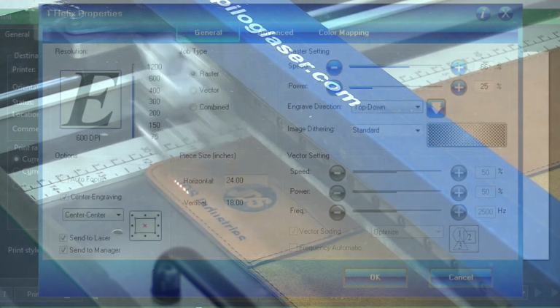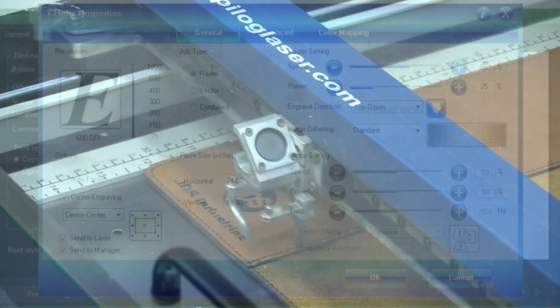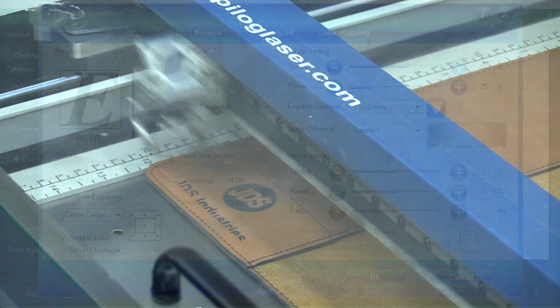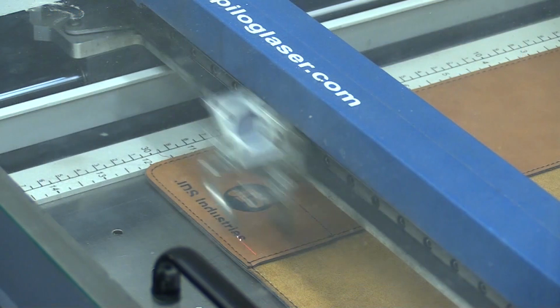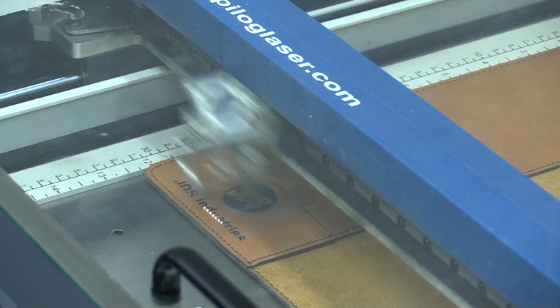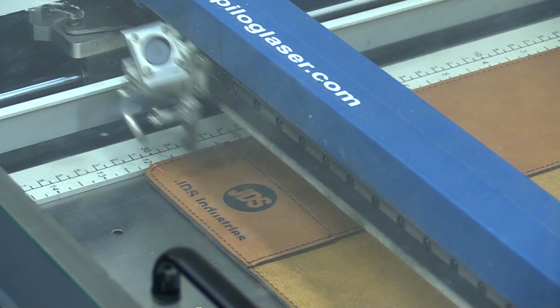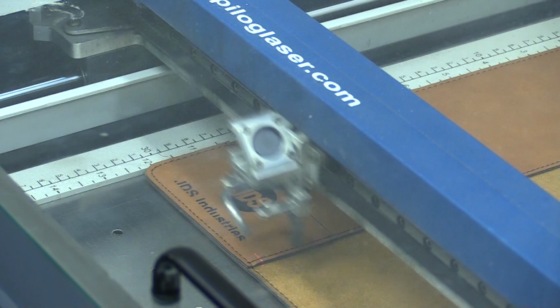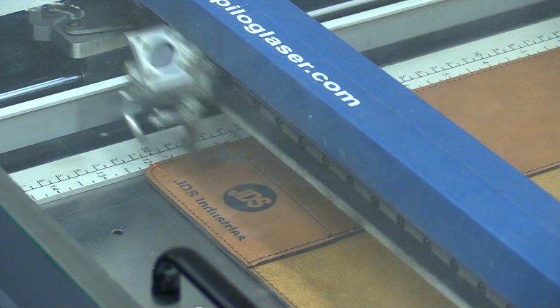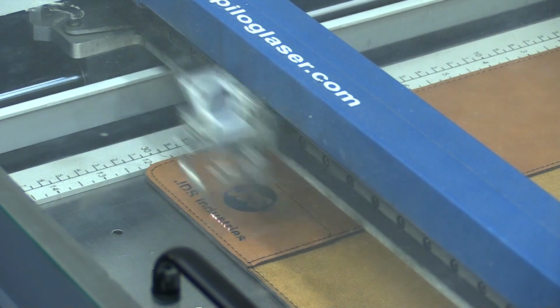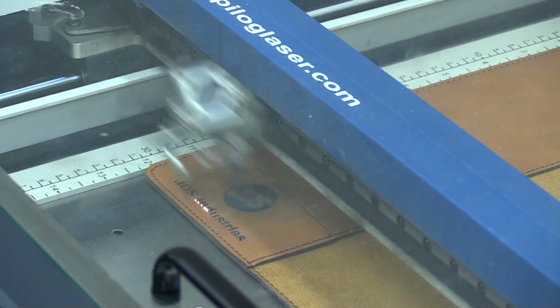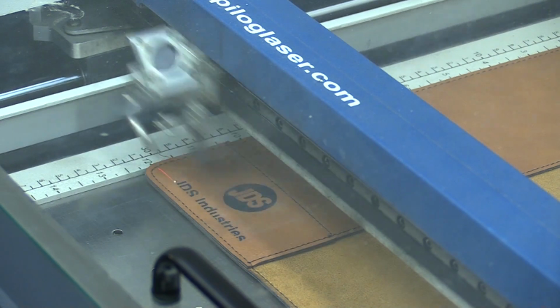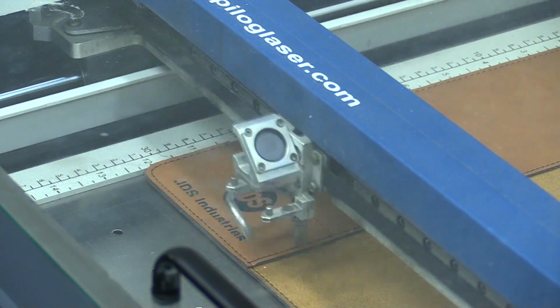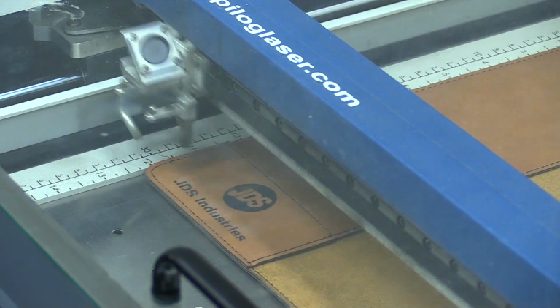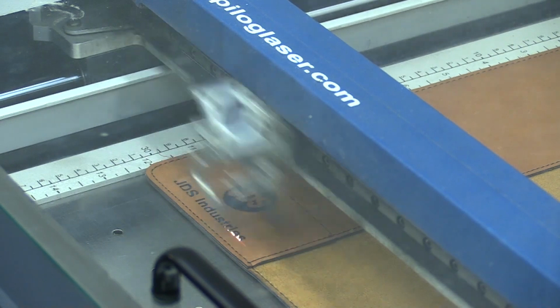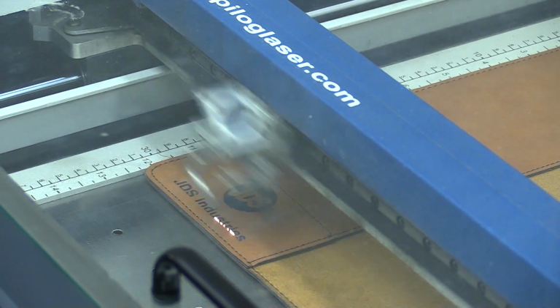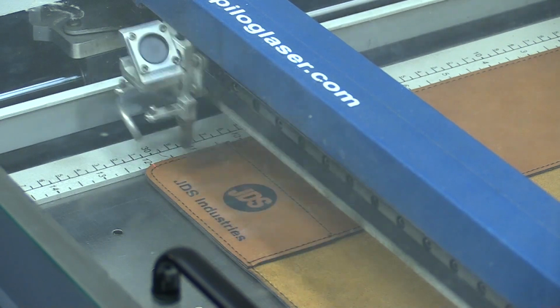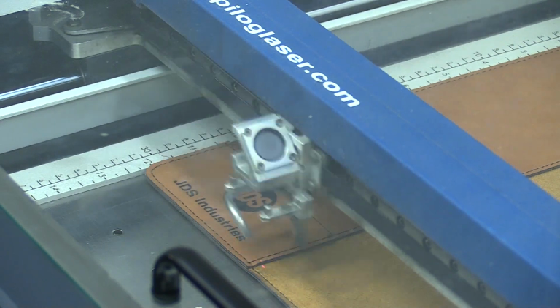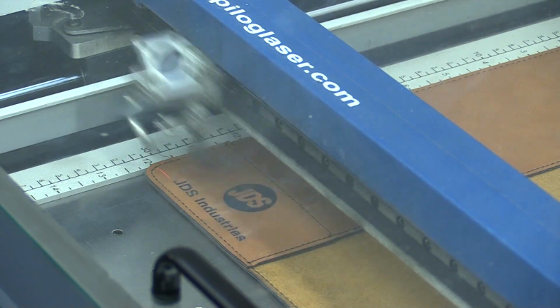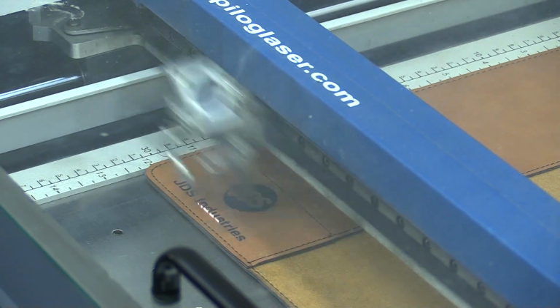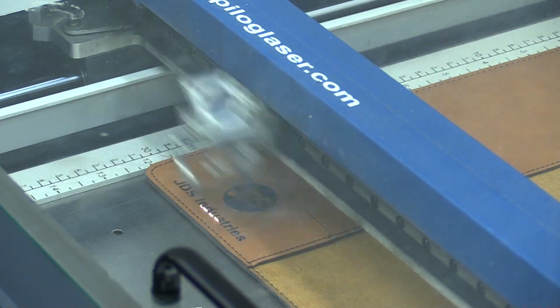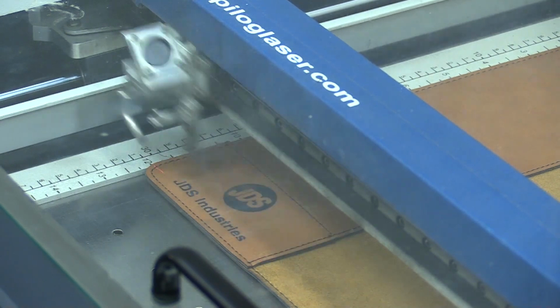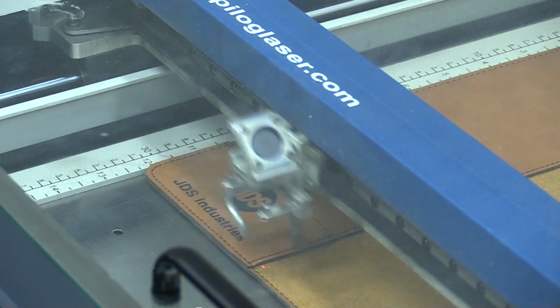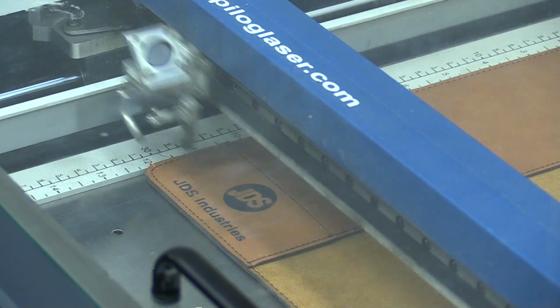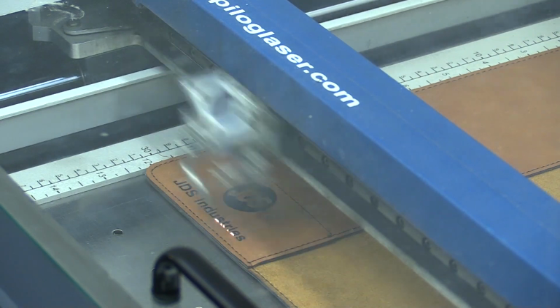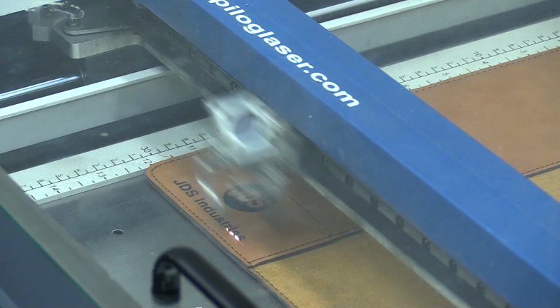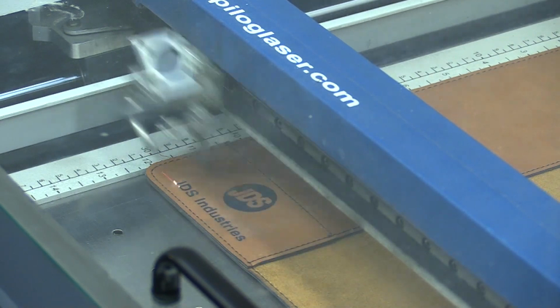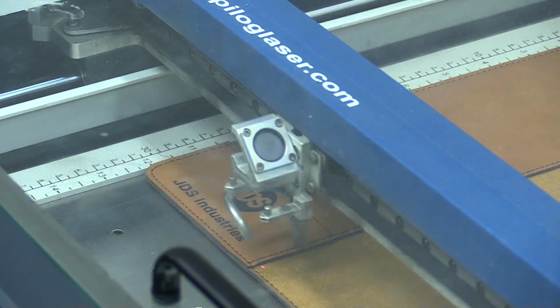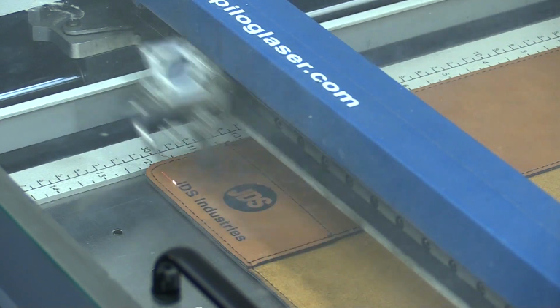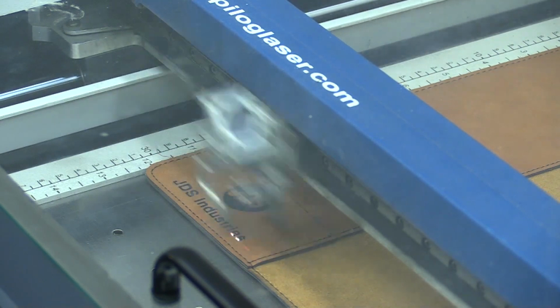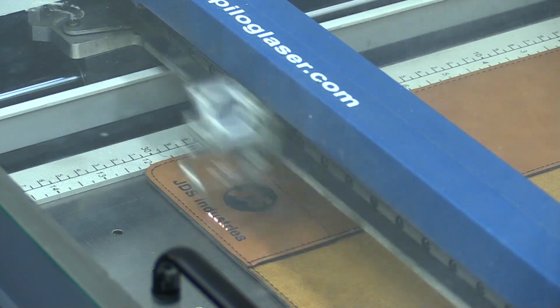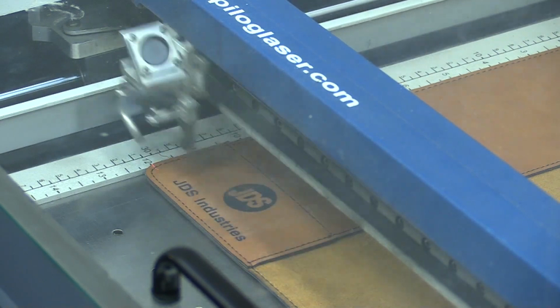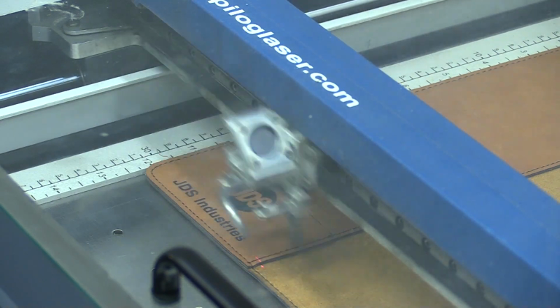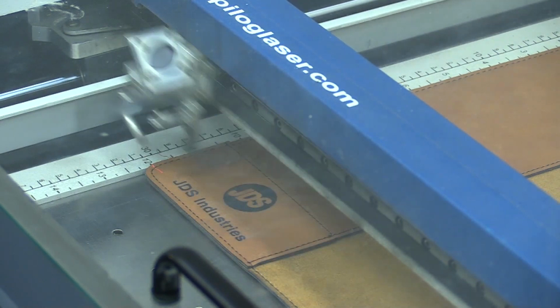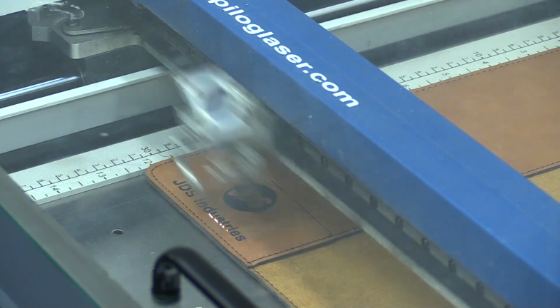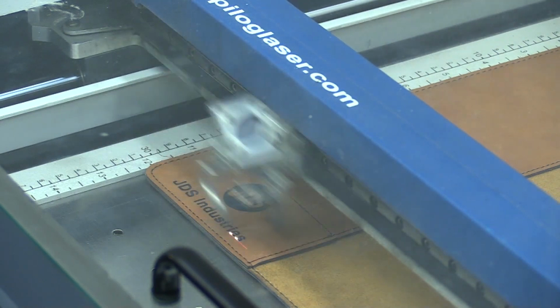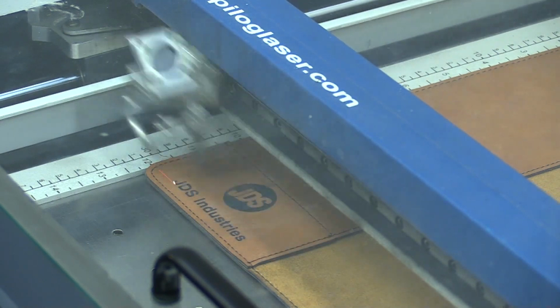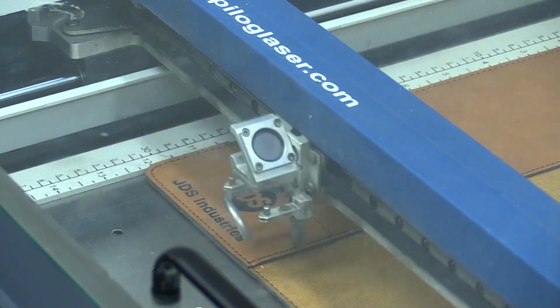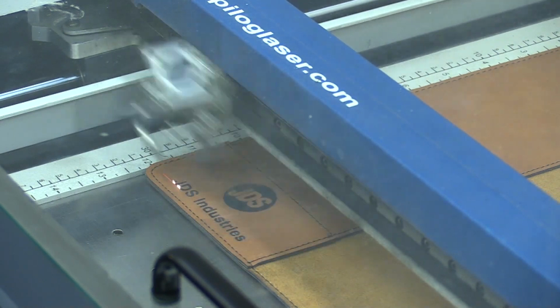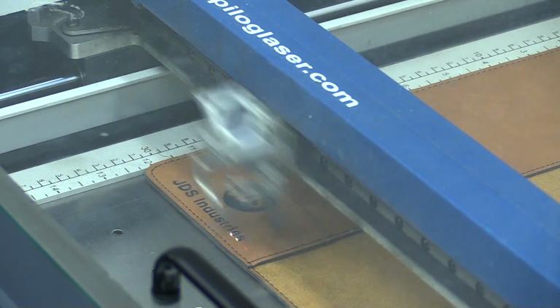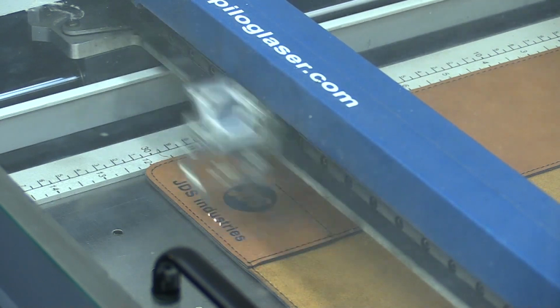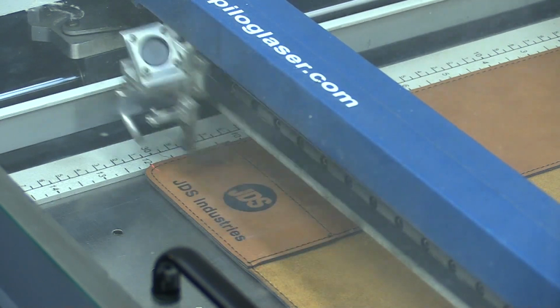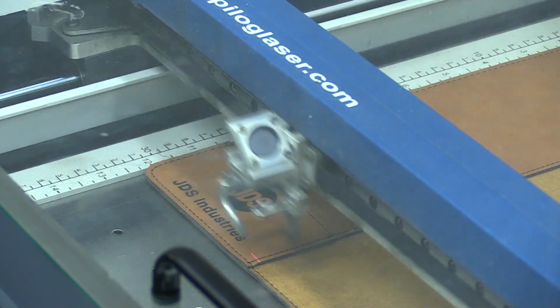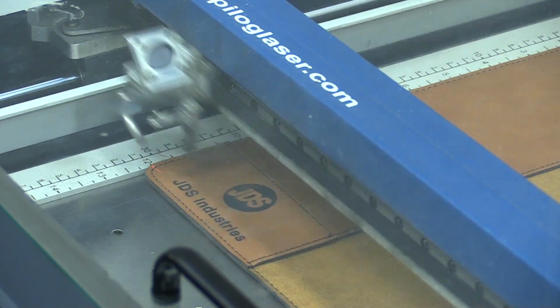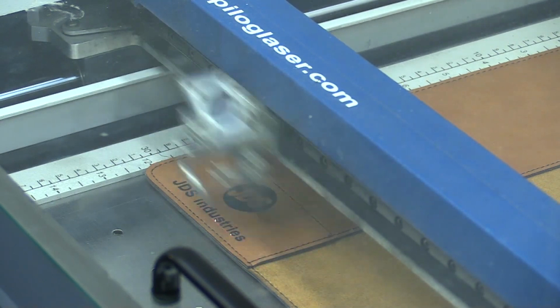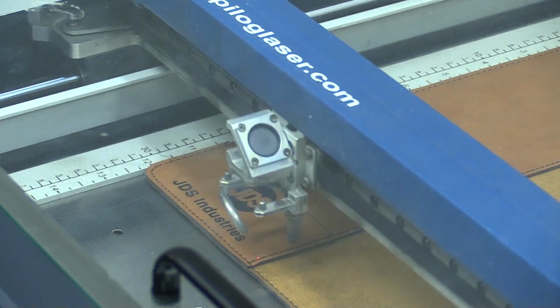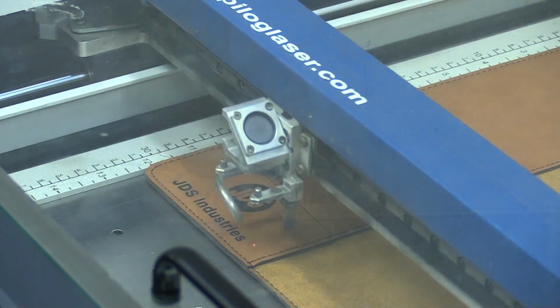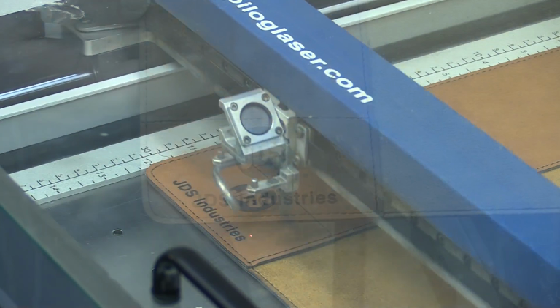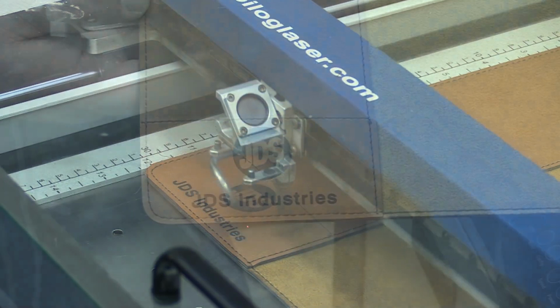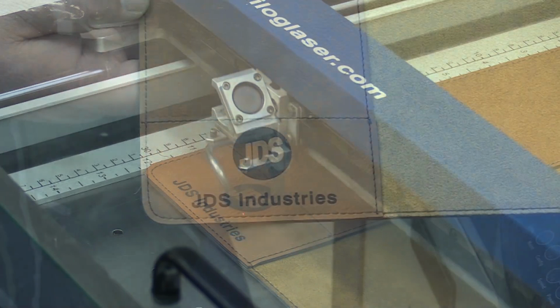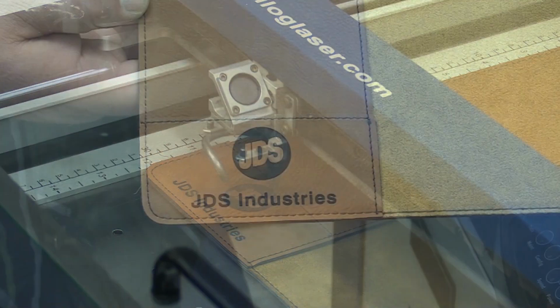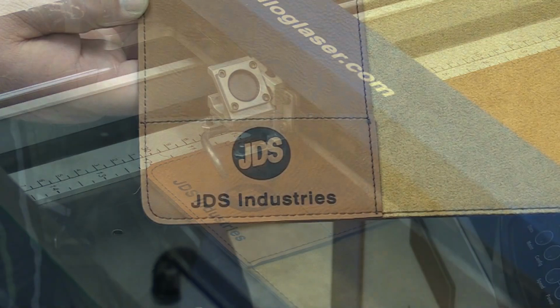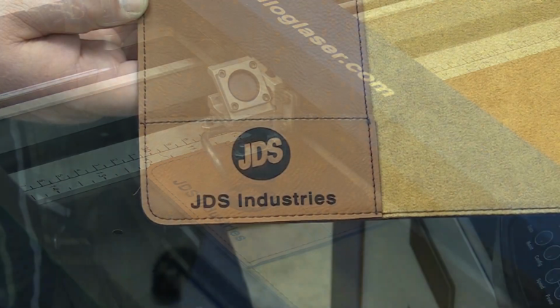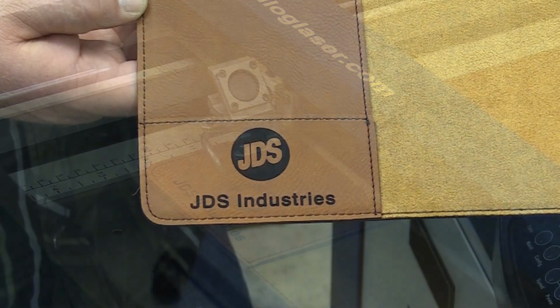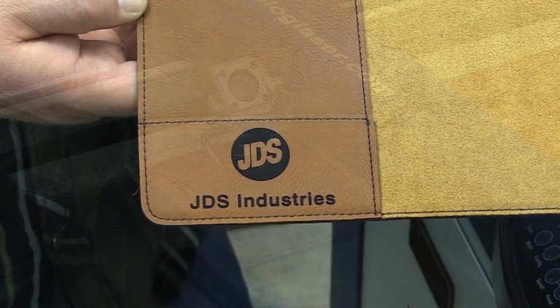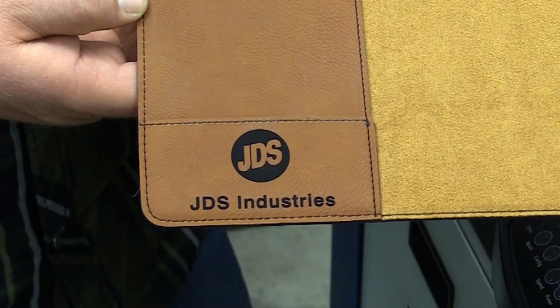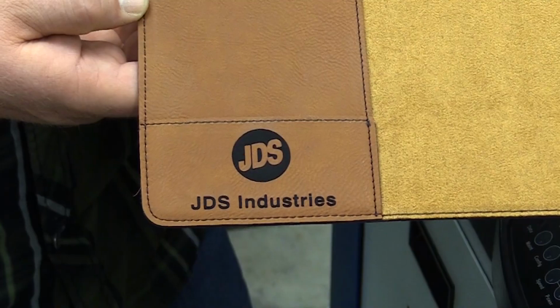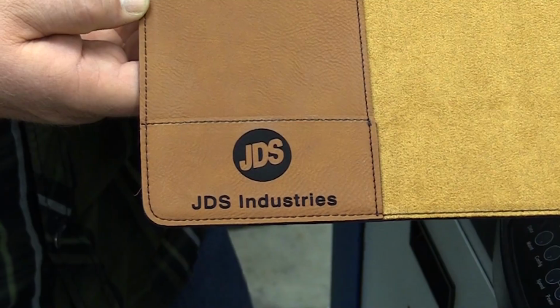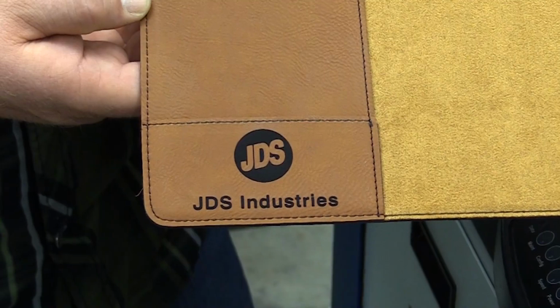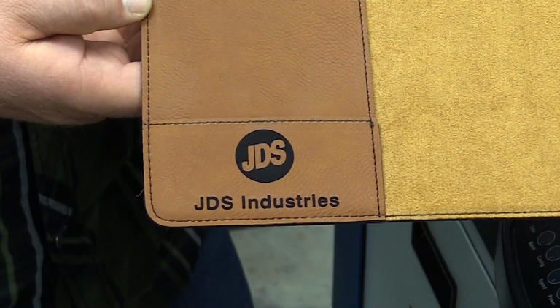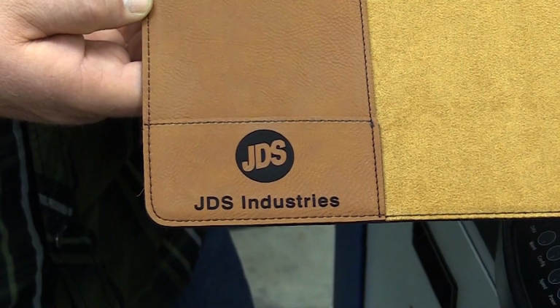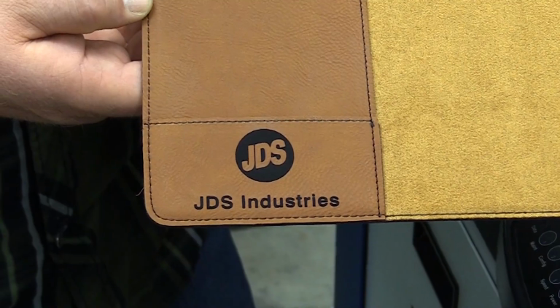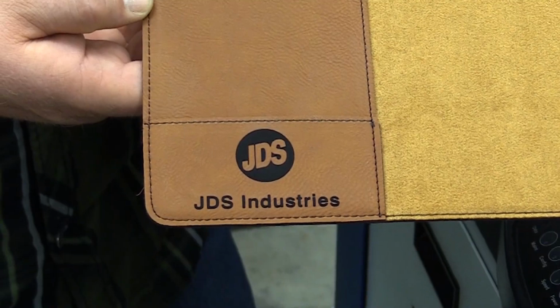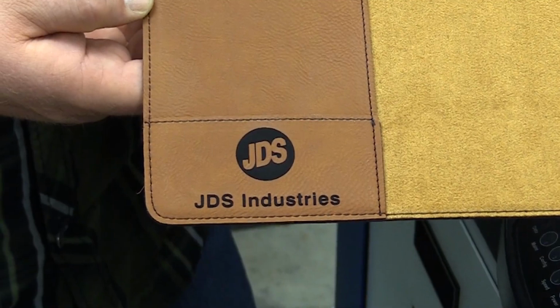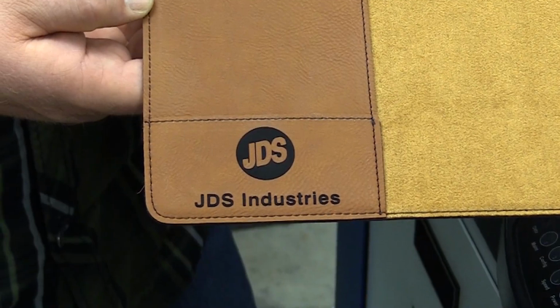This will tell the laser to engrave your selected artwork based on the new home settings you measured out beforehand. And now you know.